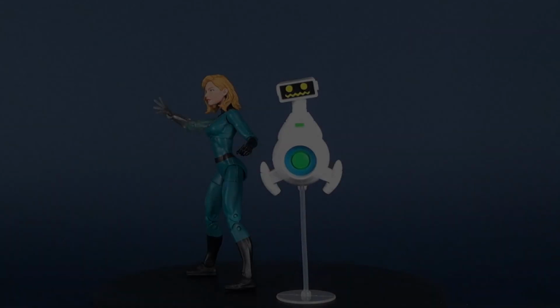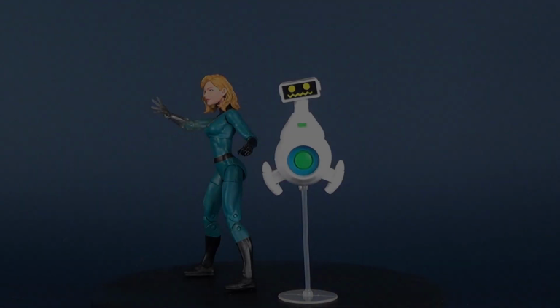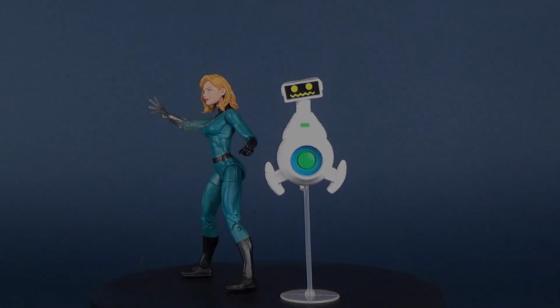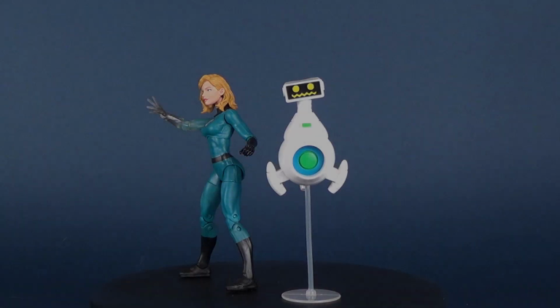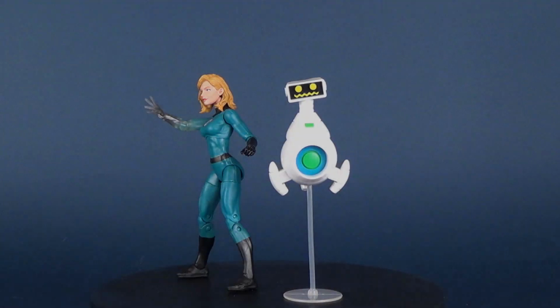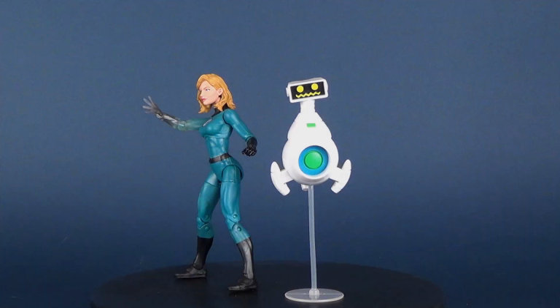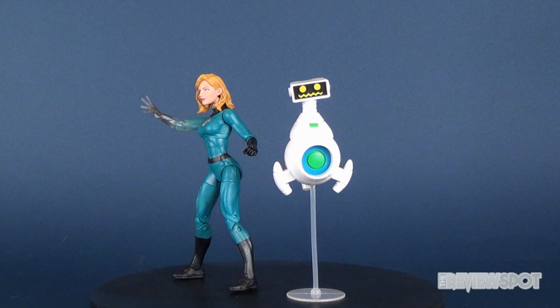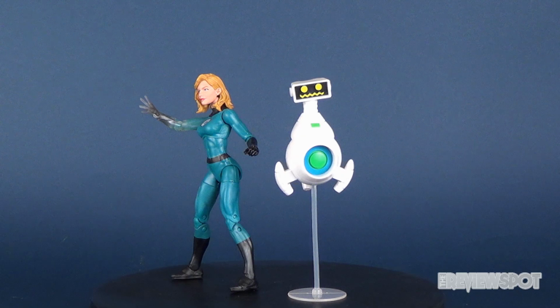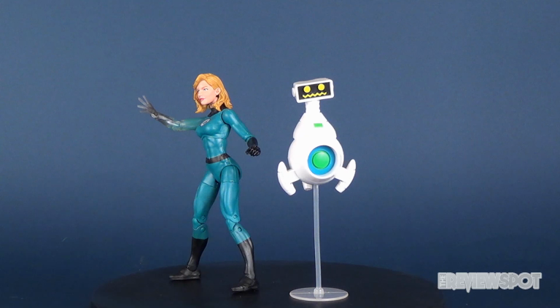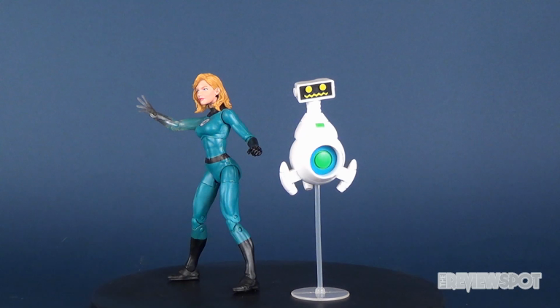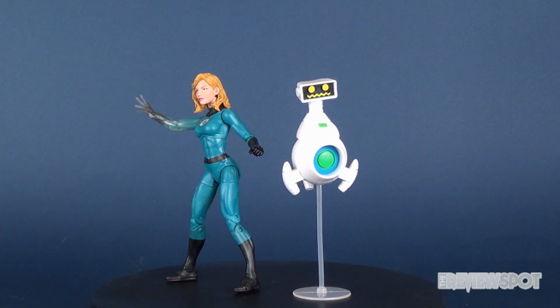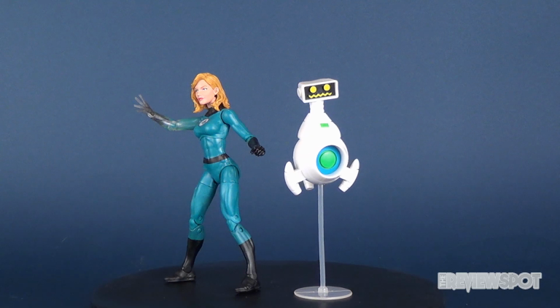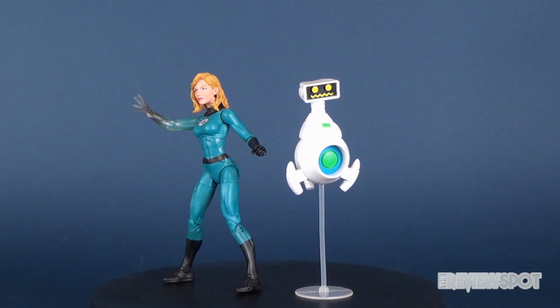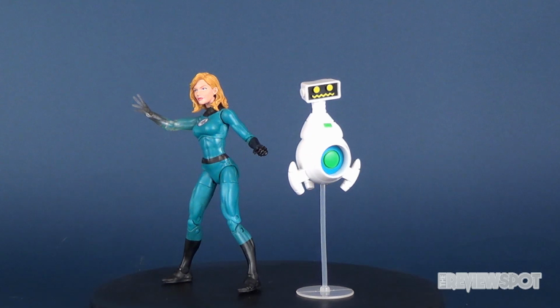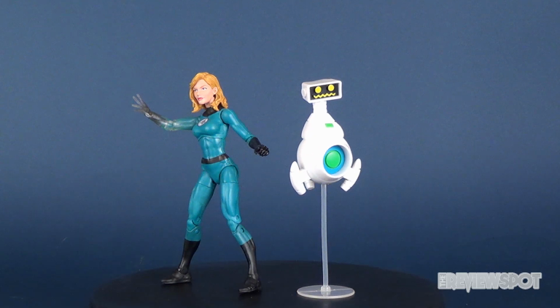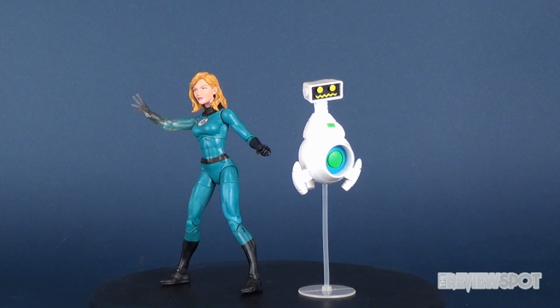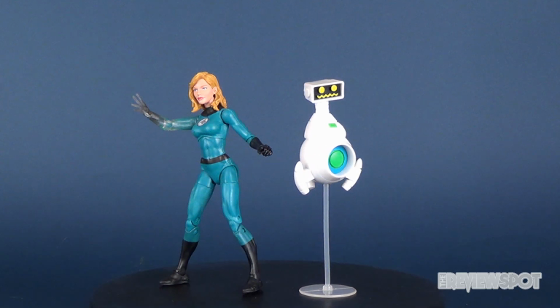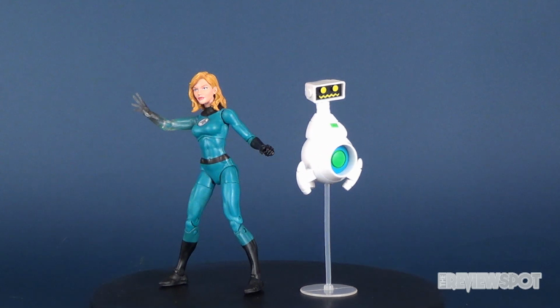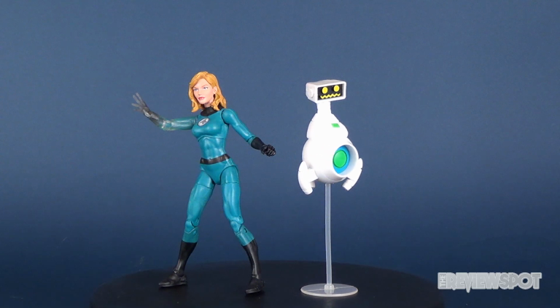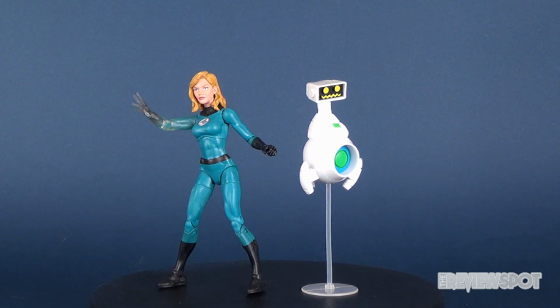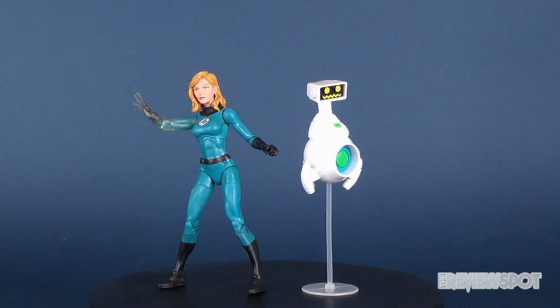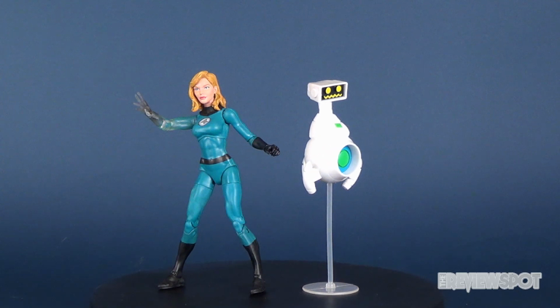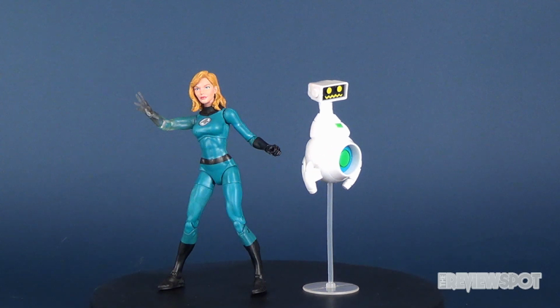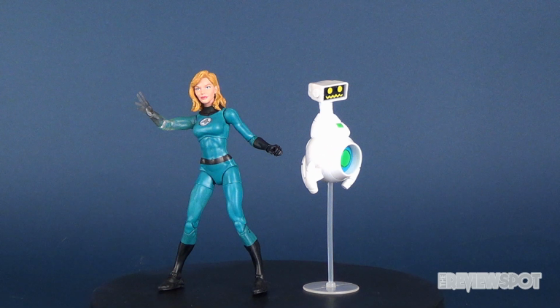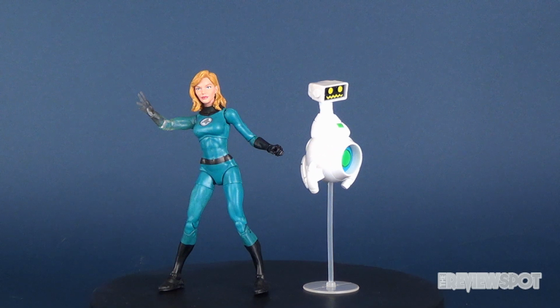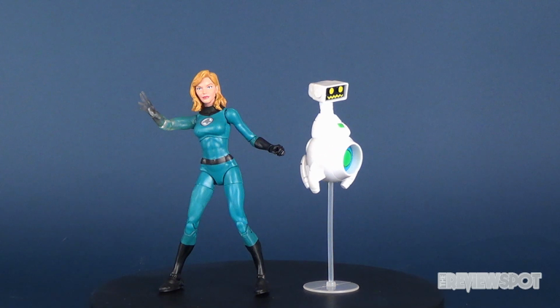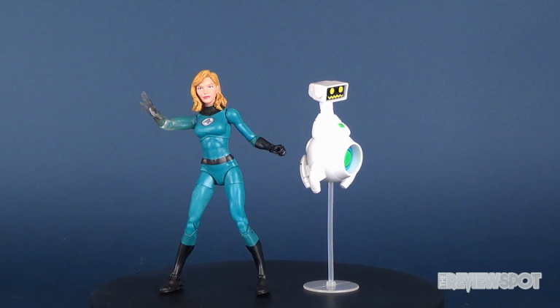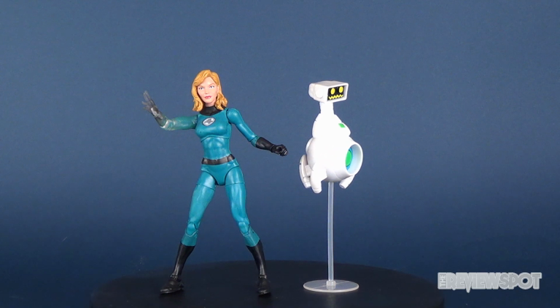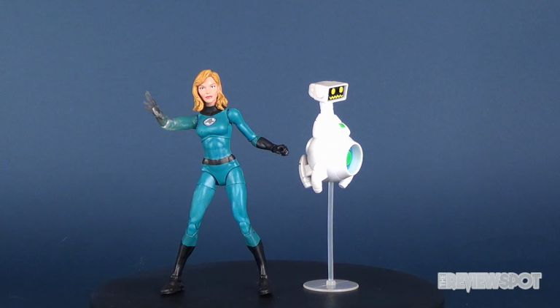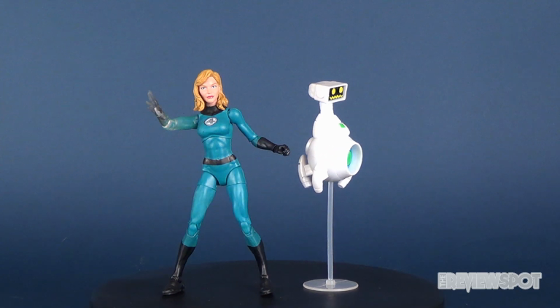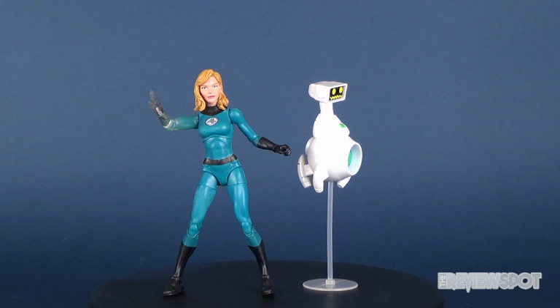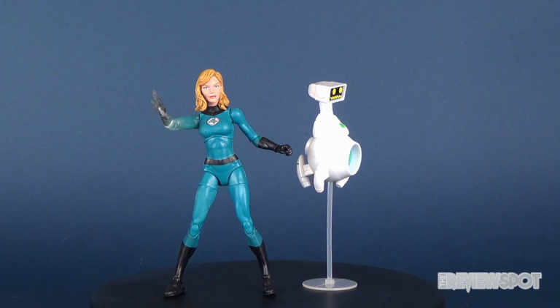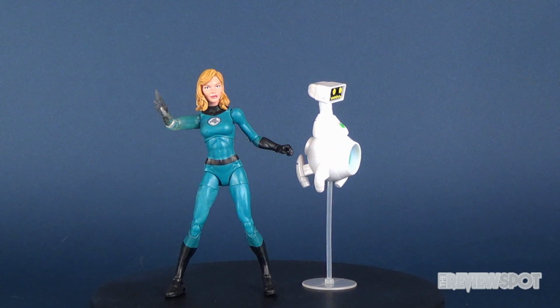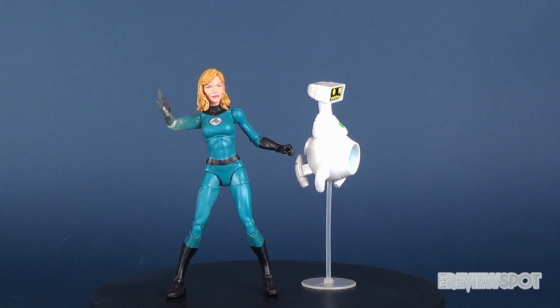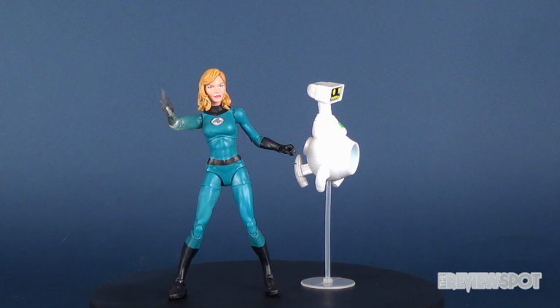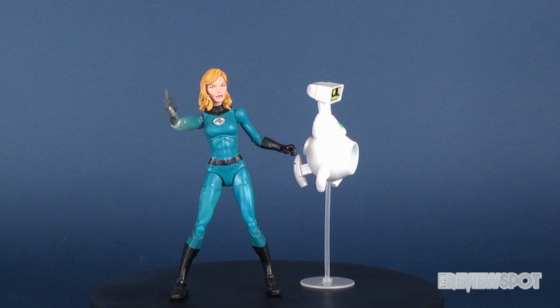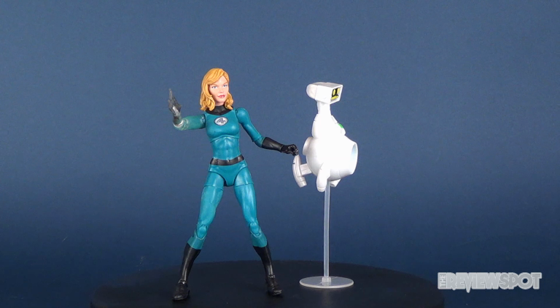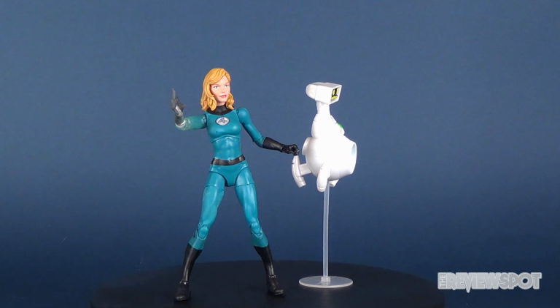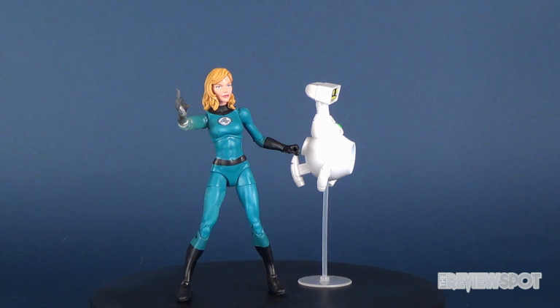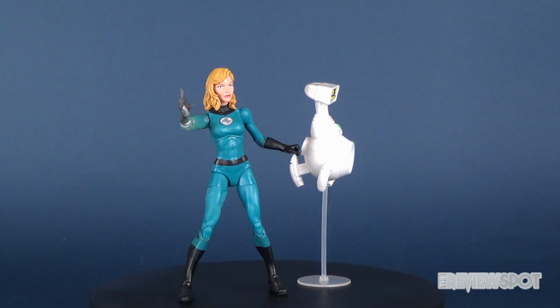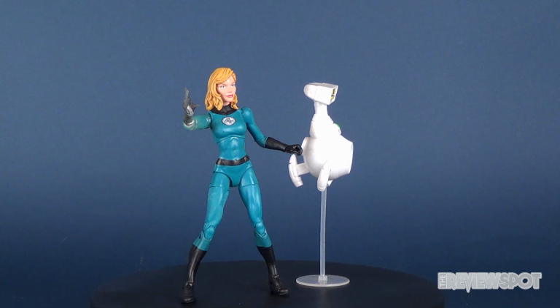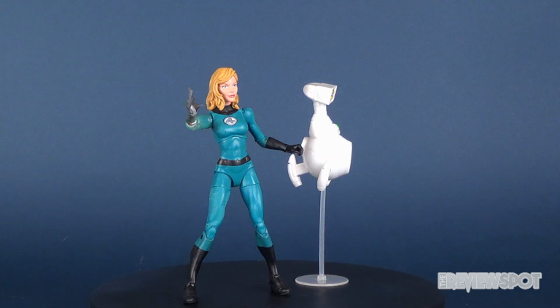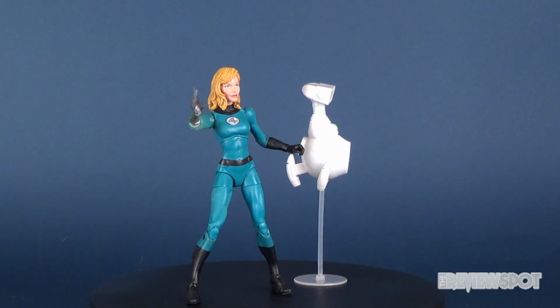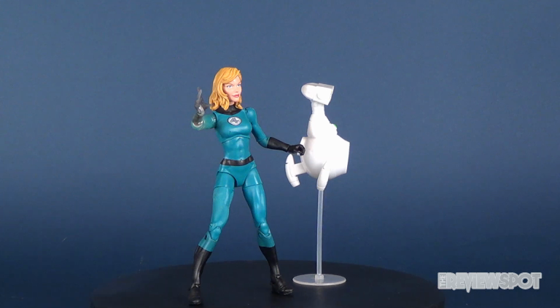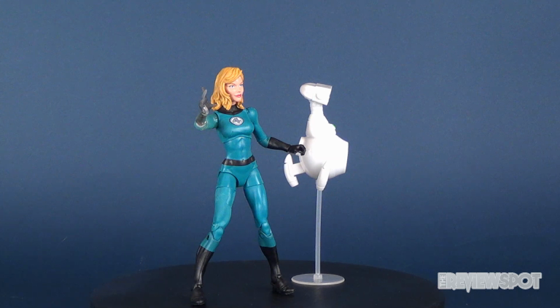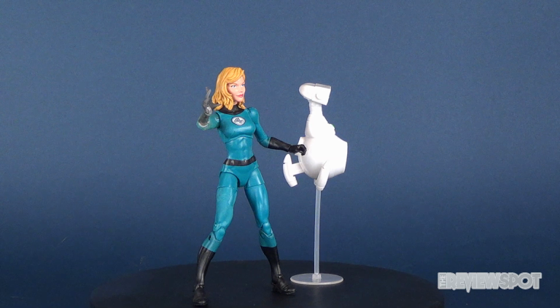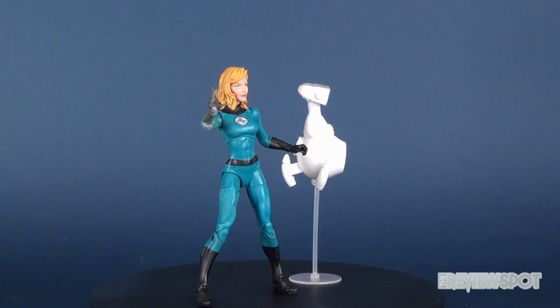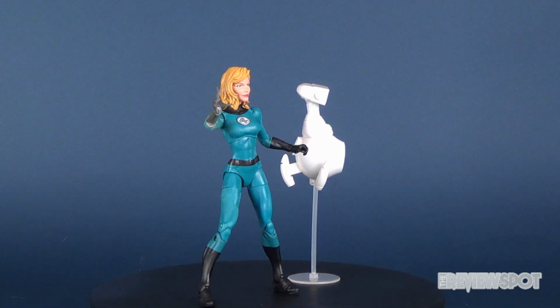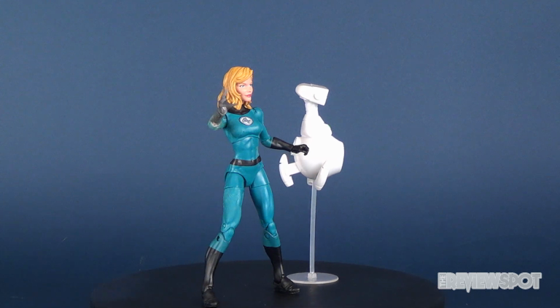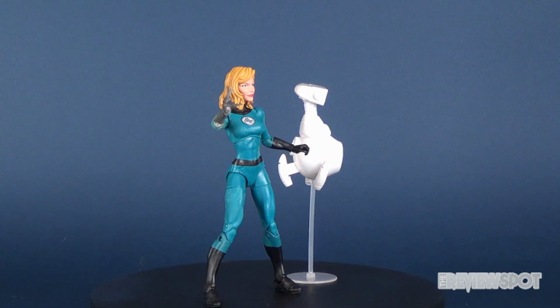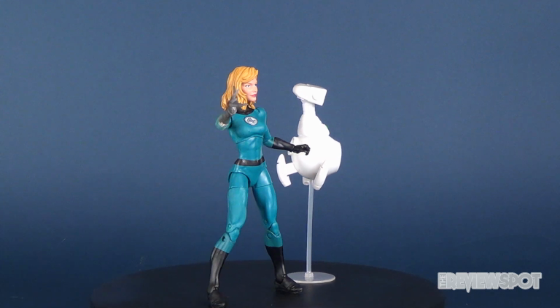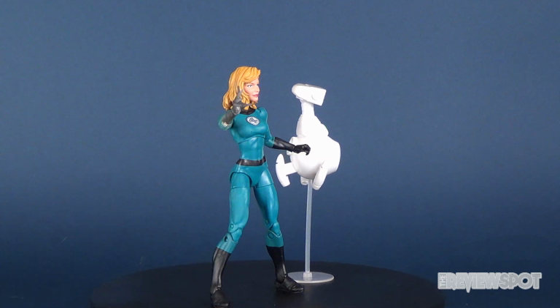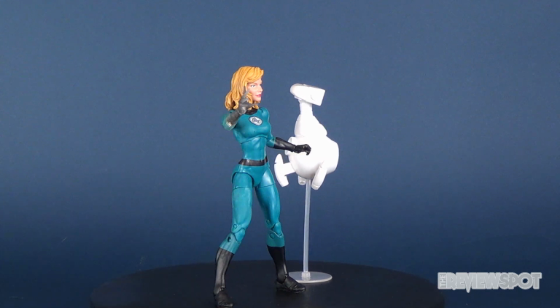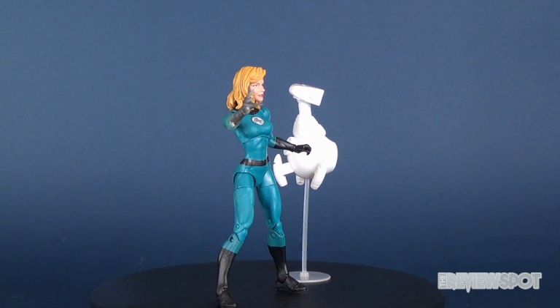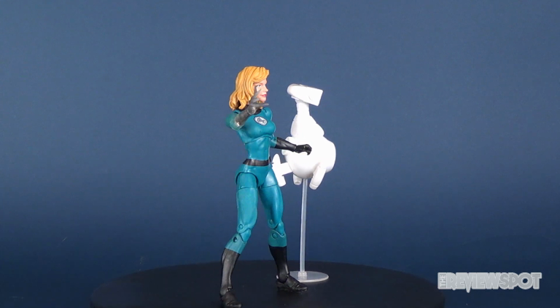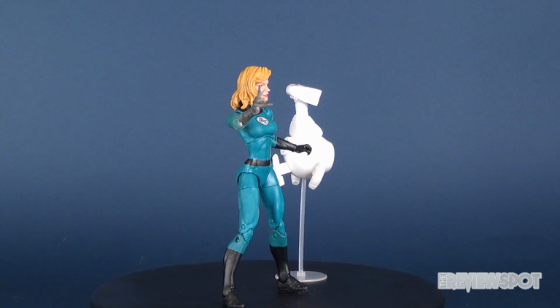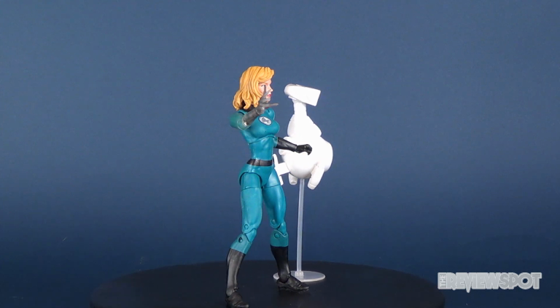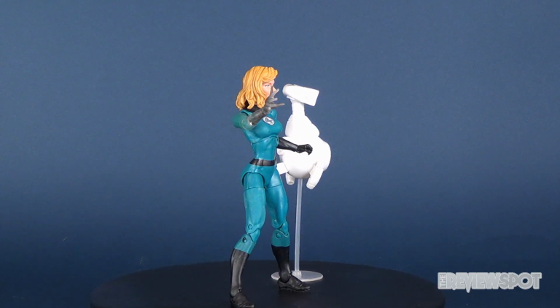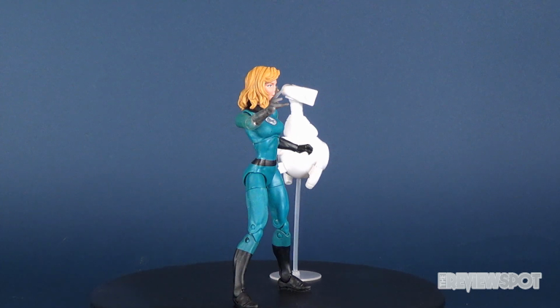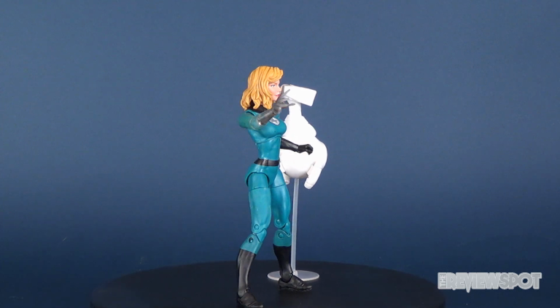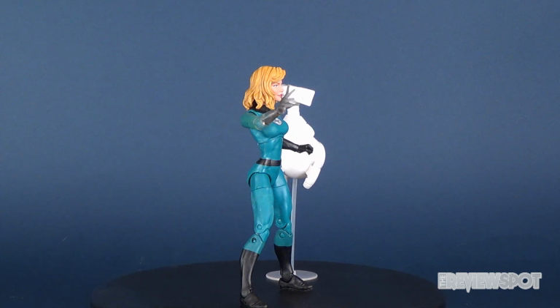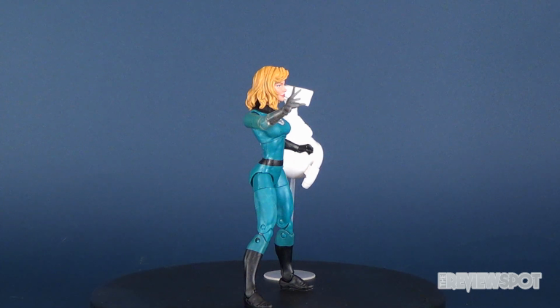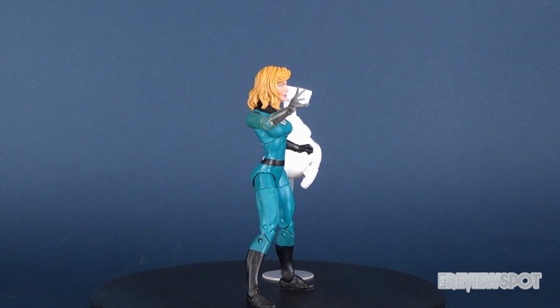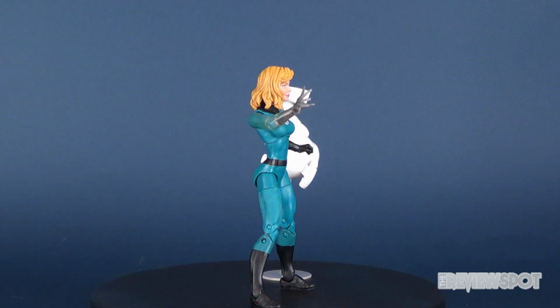Hey guys, in this video we're gonna be checking out the Marvel Legends. This is Fantastic Four member Invisible Woman, along with Herbie.